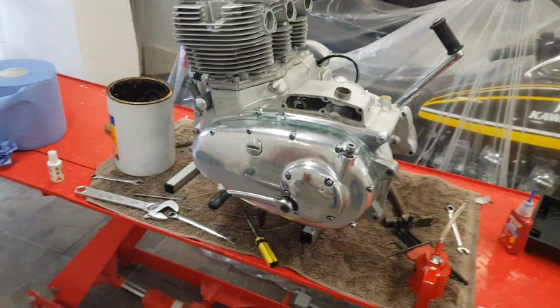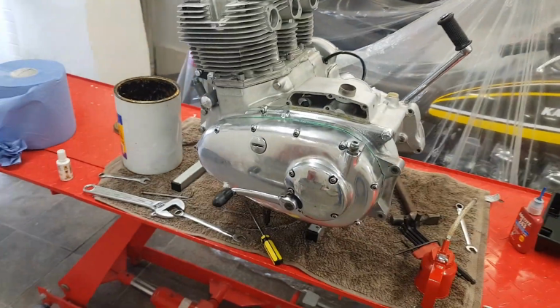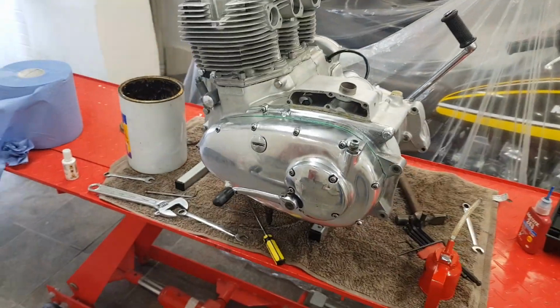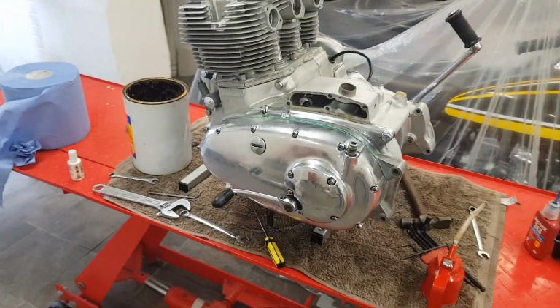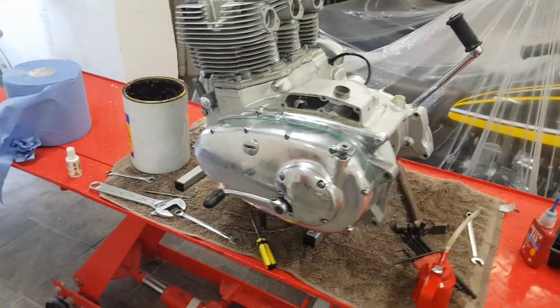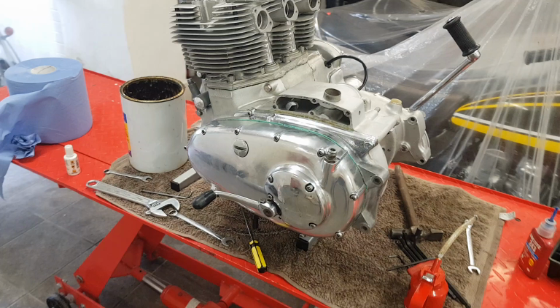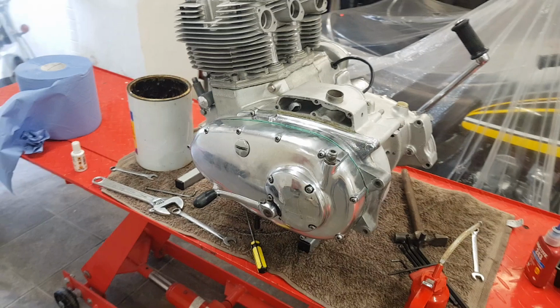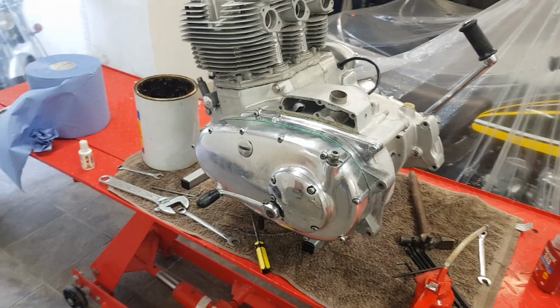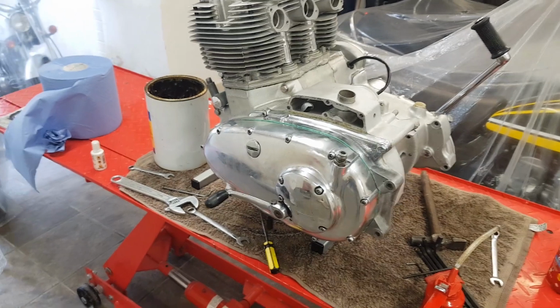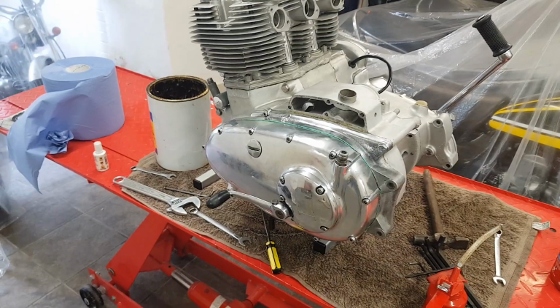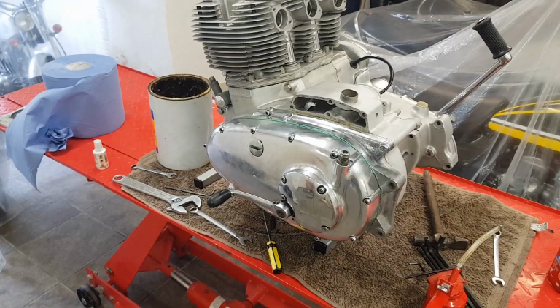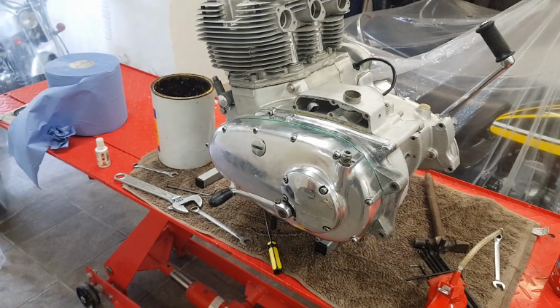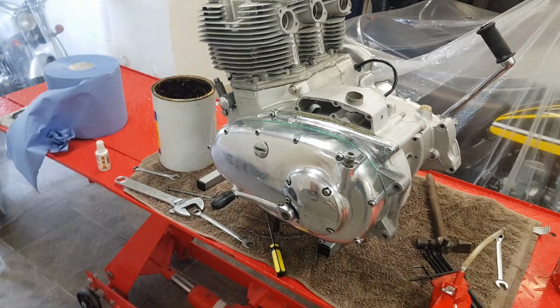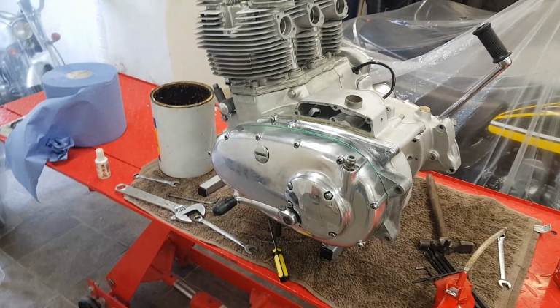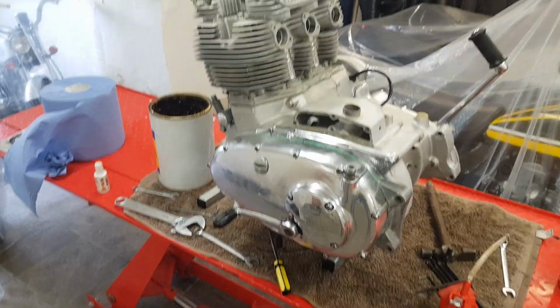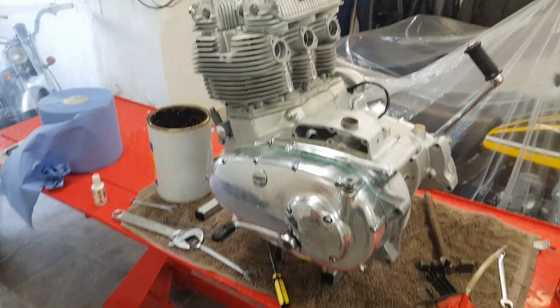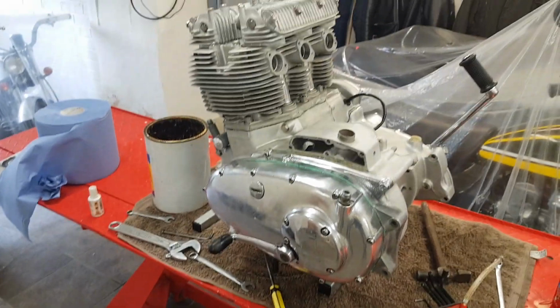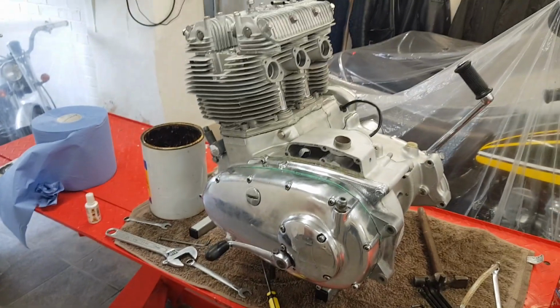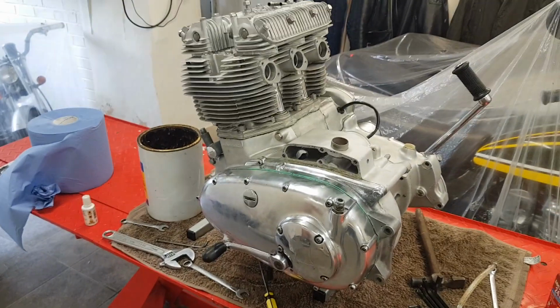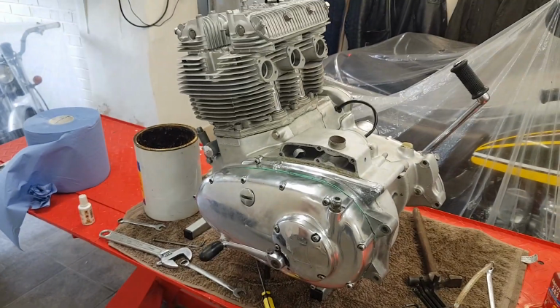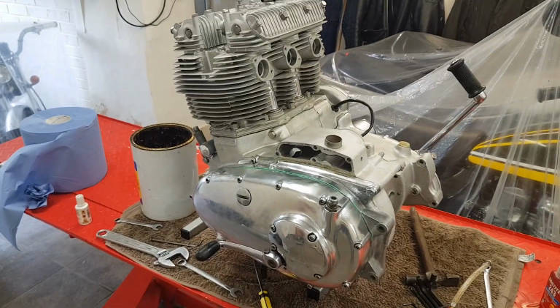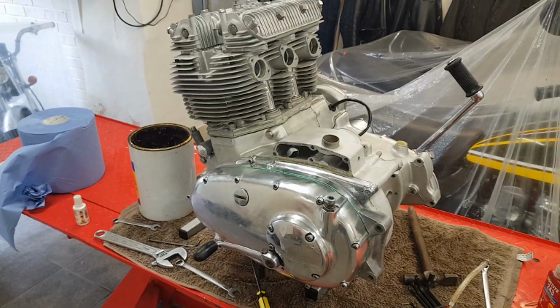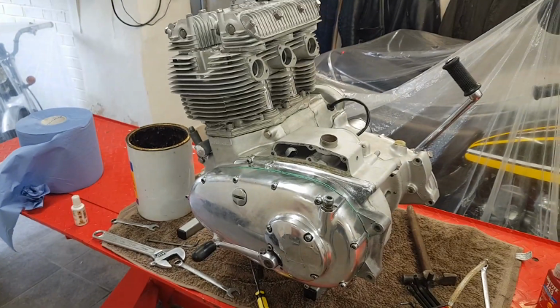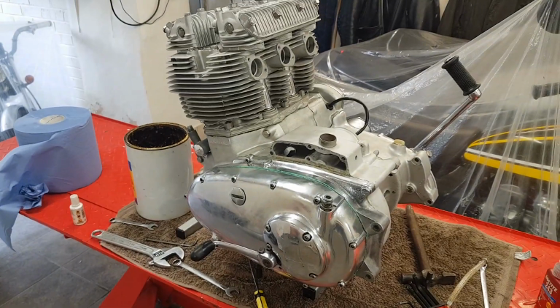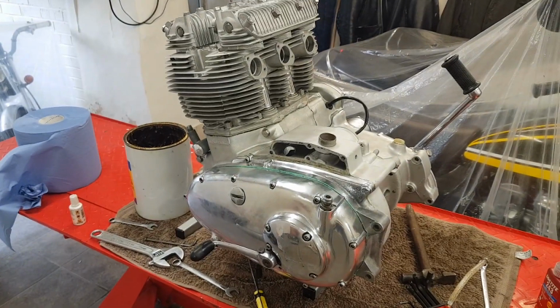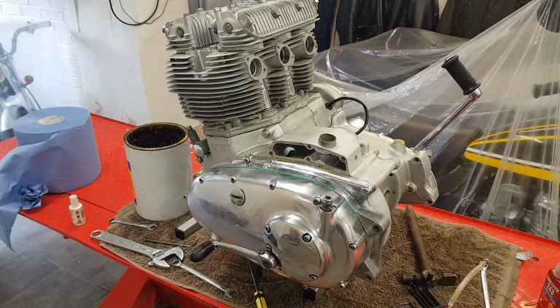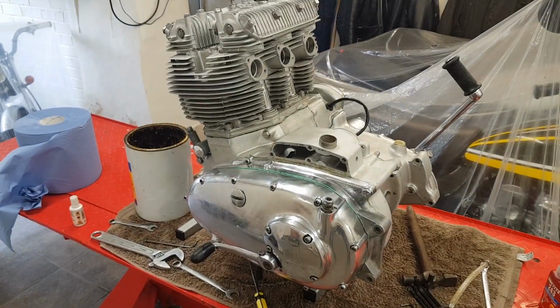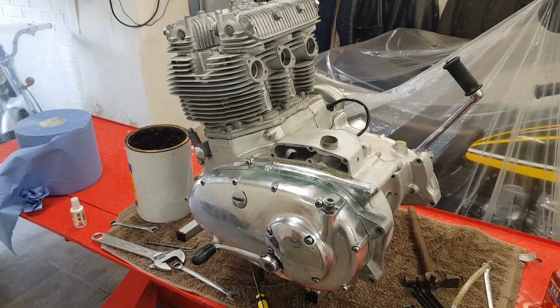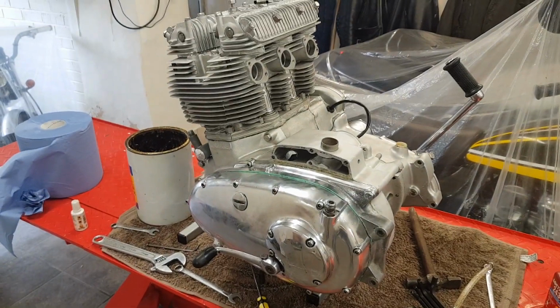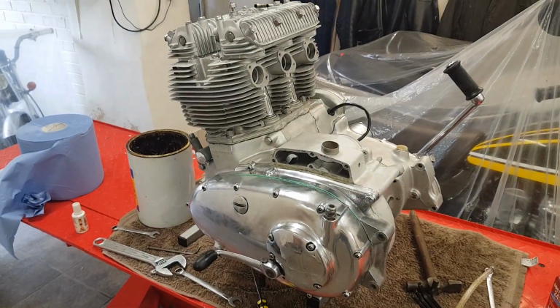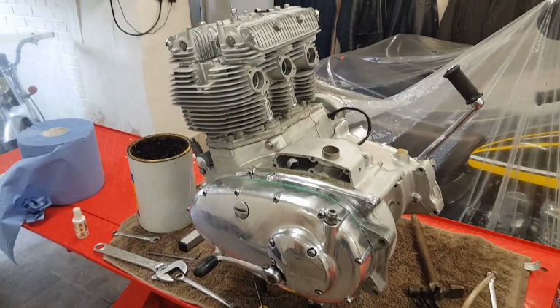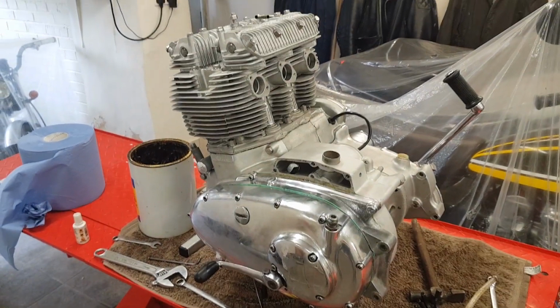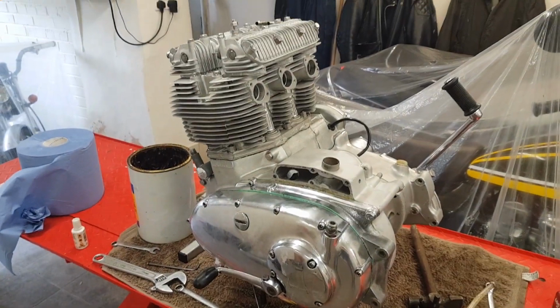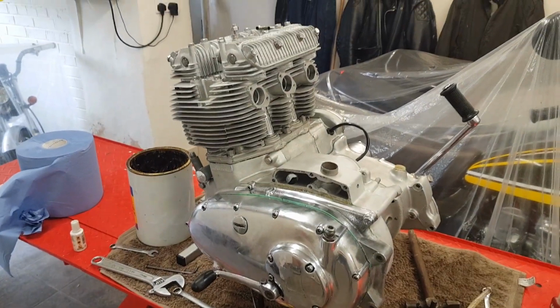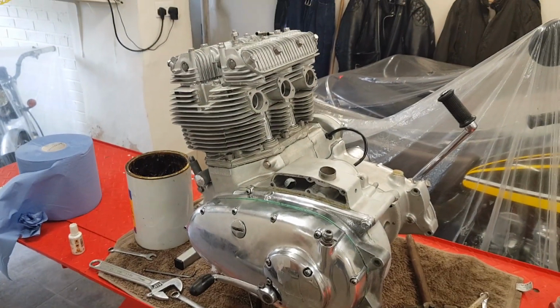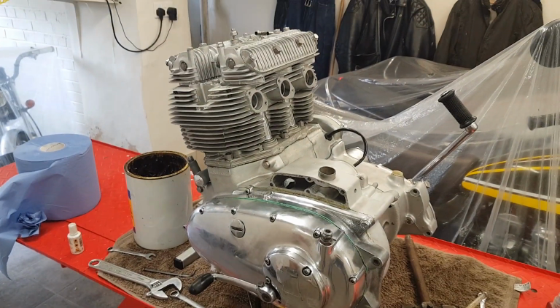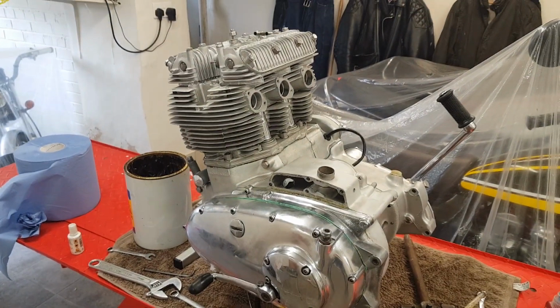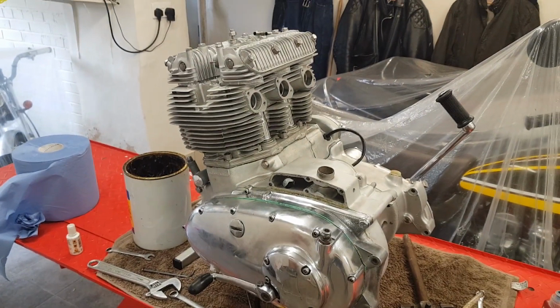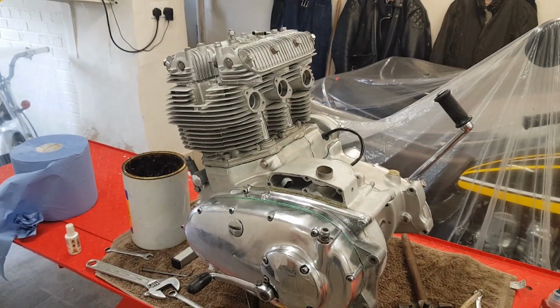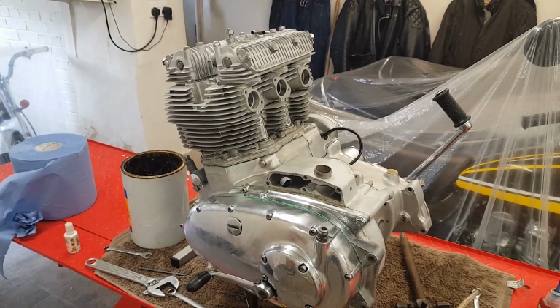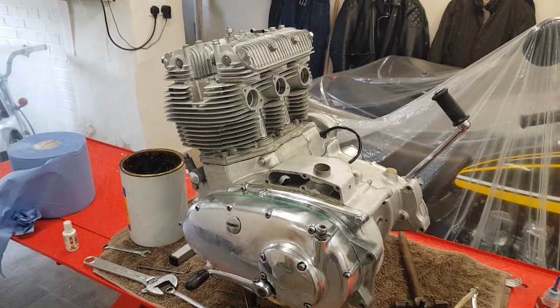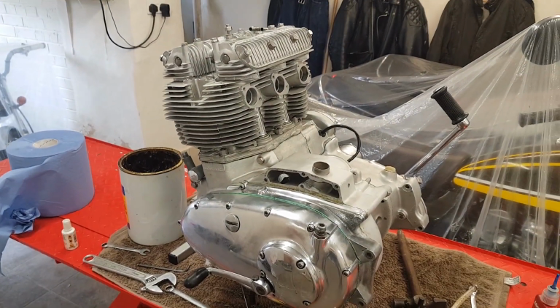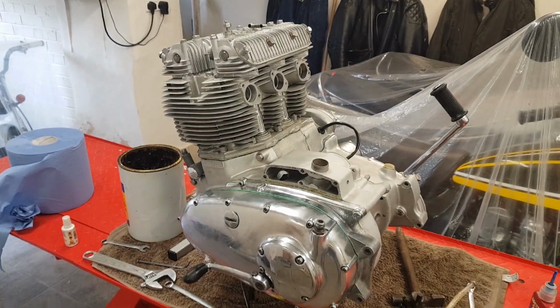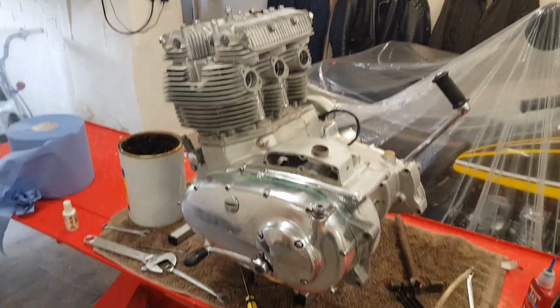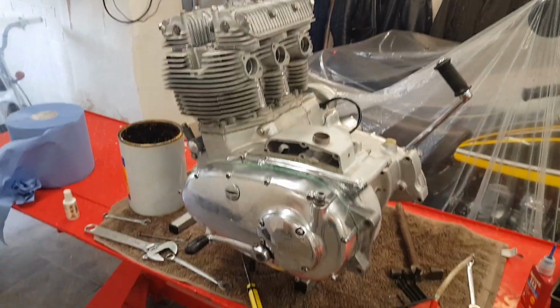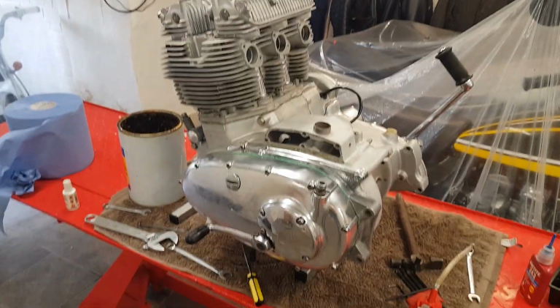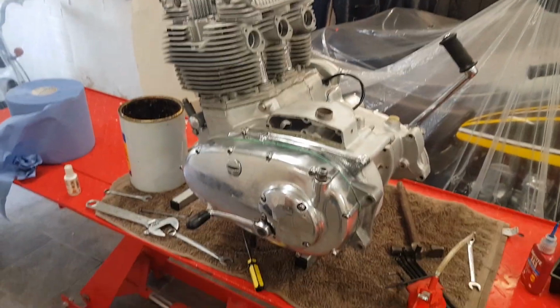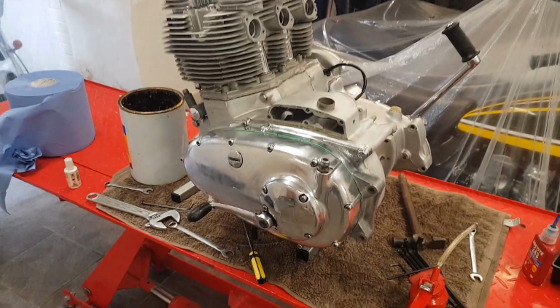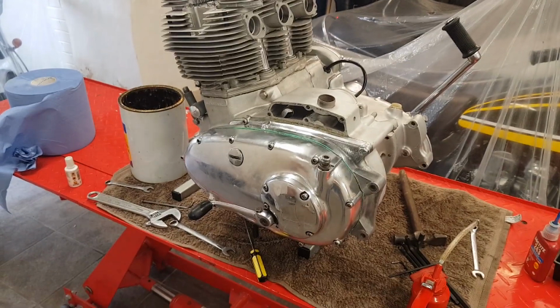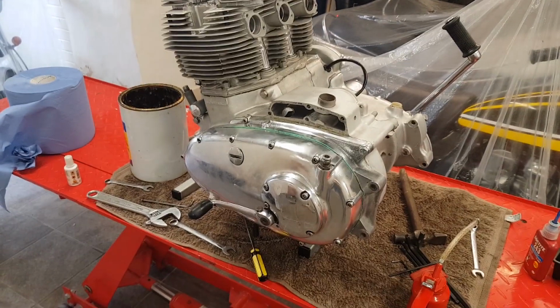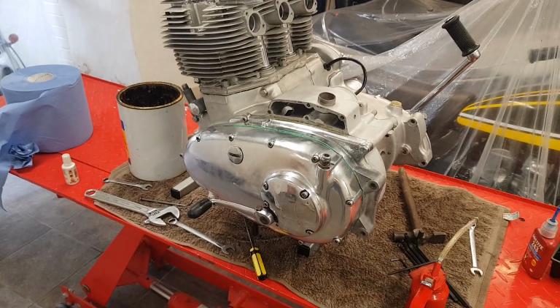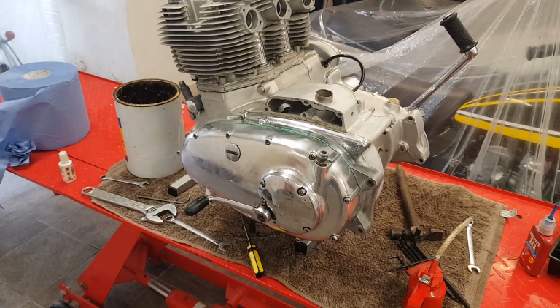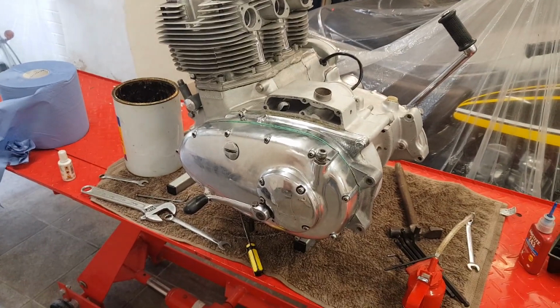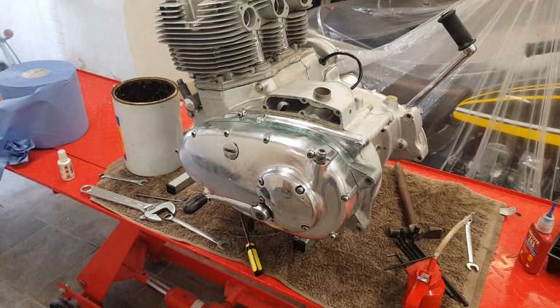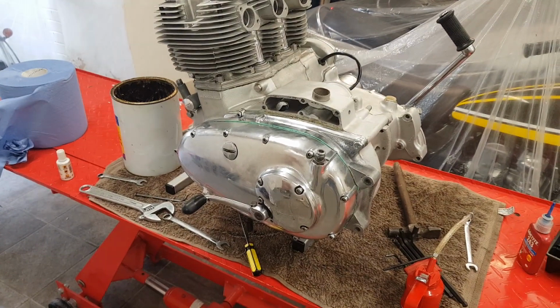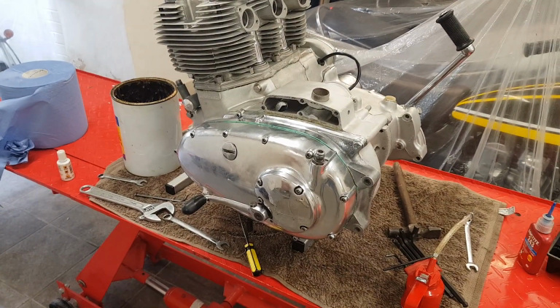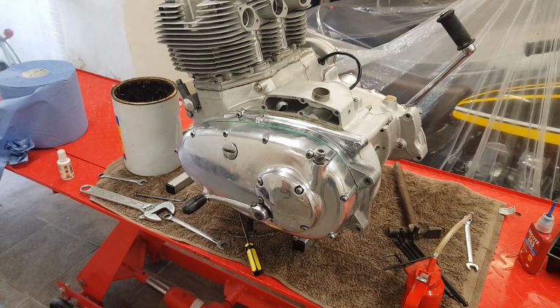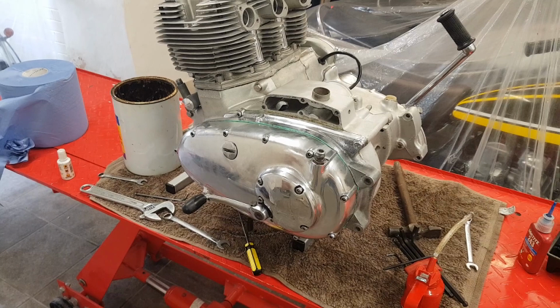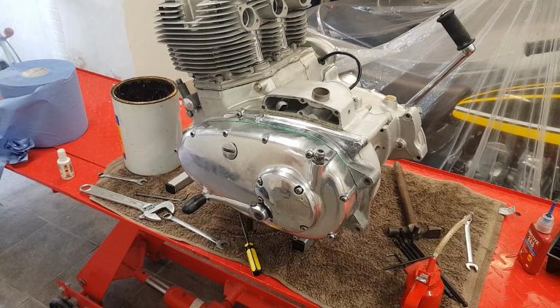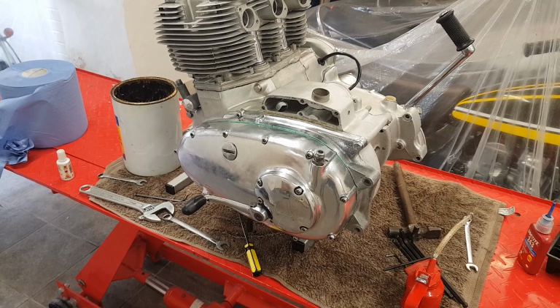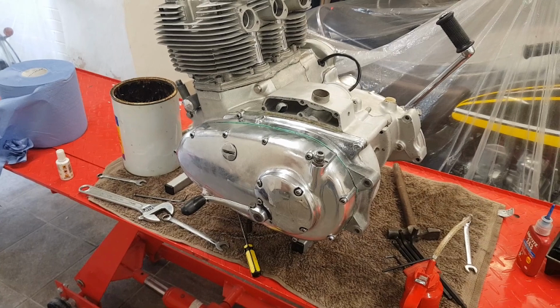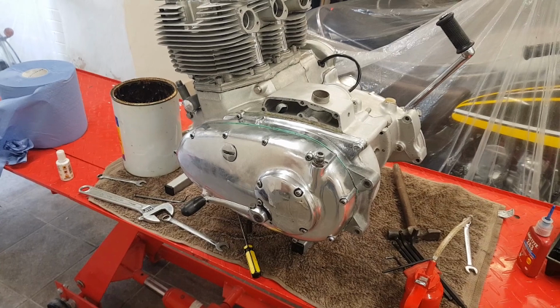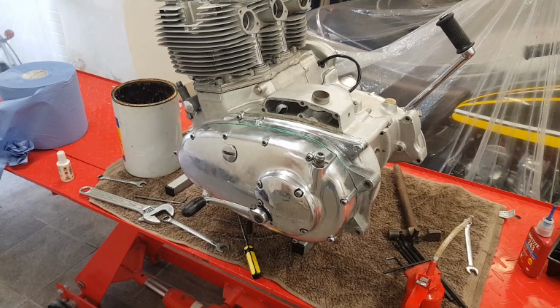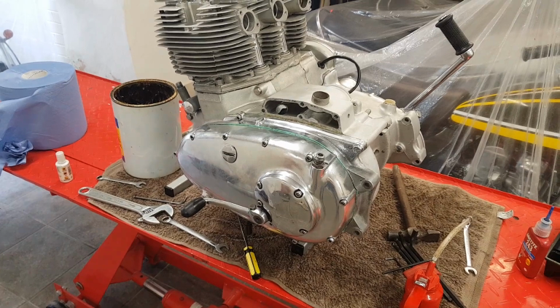All we've got left now is the starter motor and the carbs, so next up will be the starter motor.